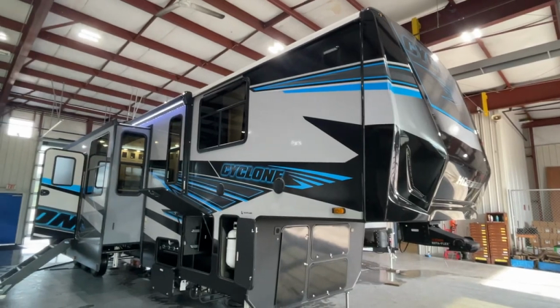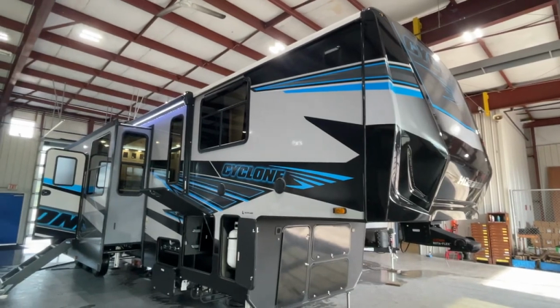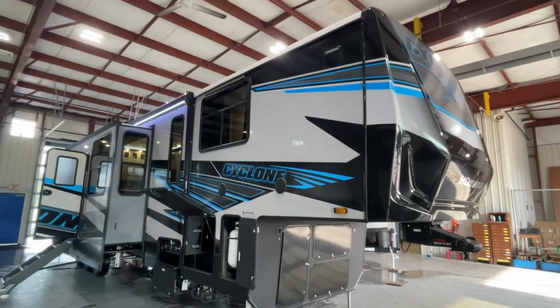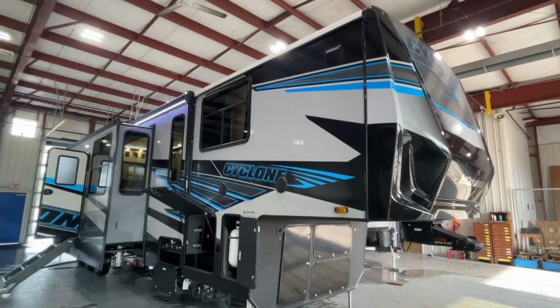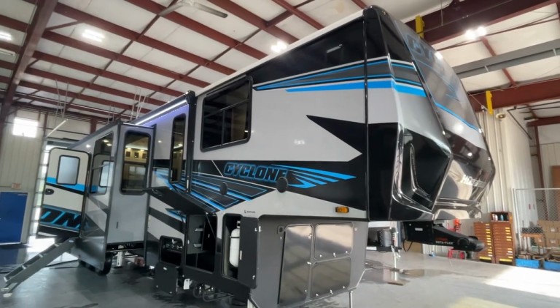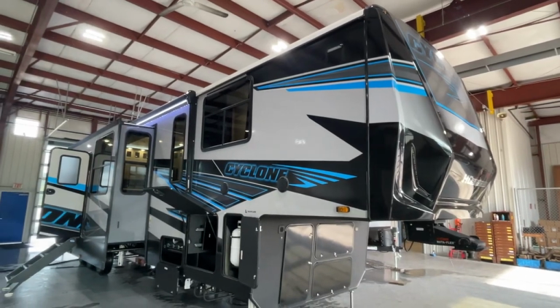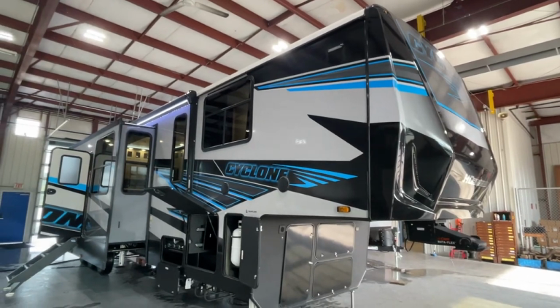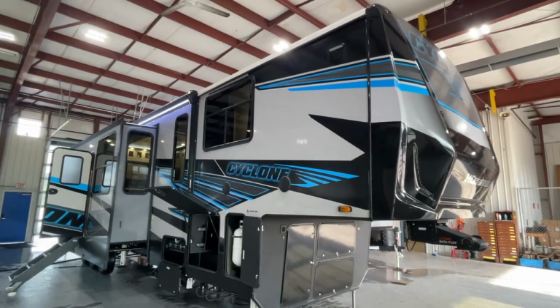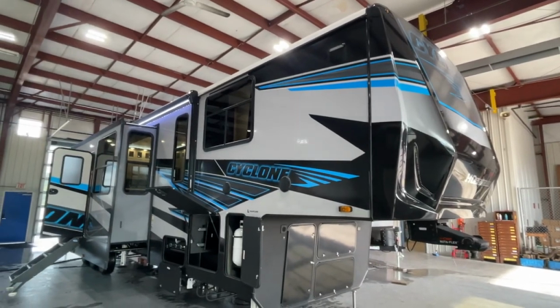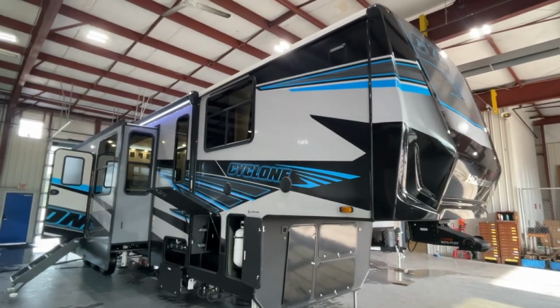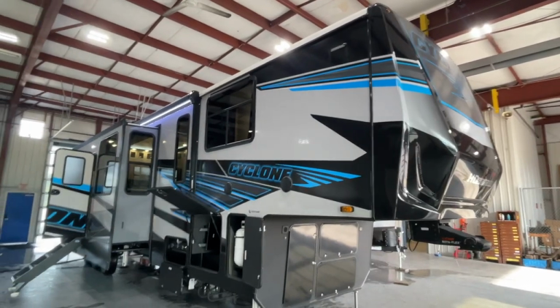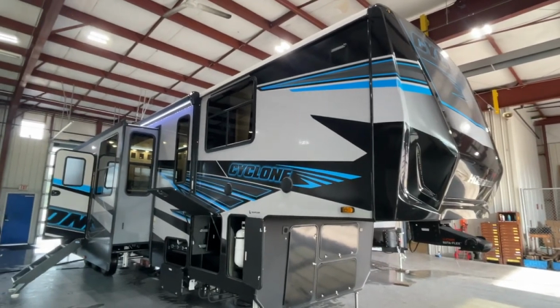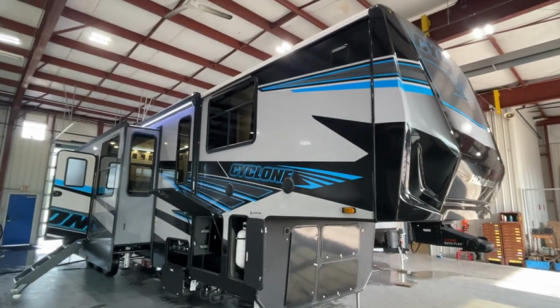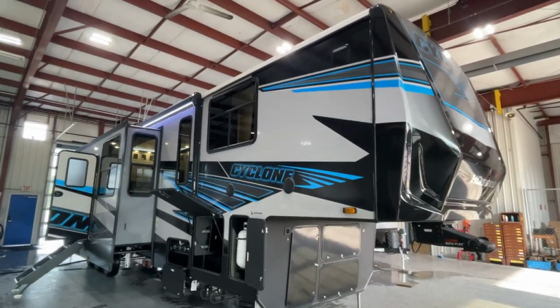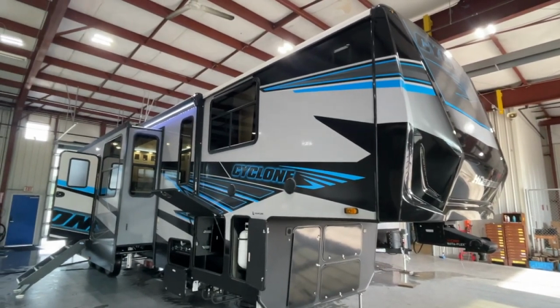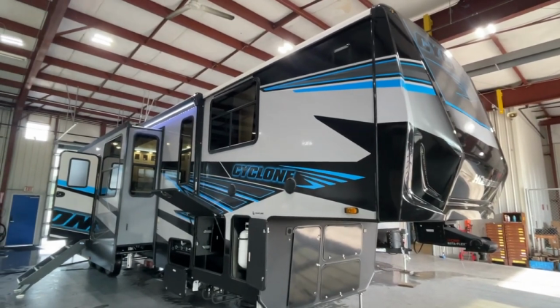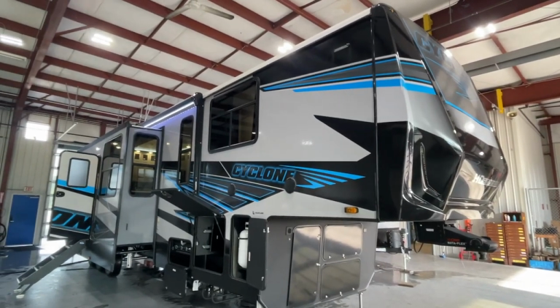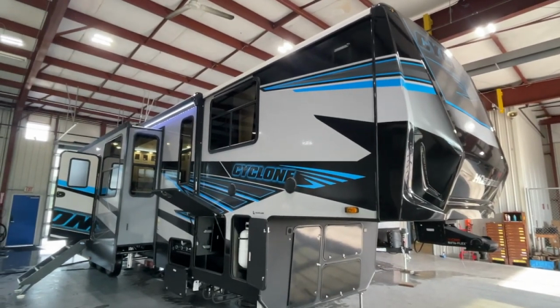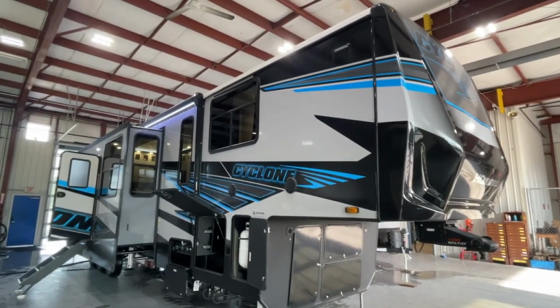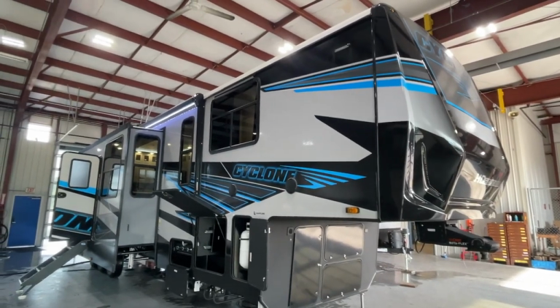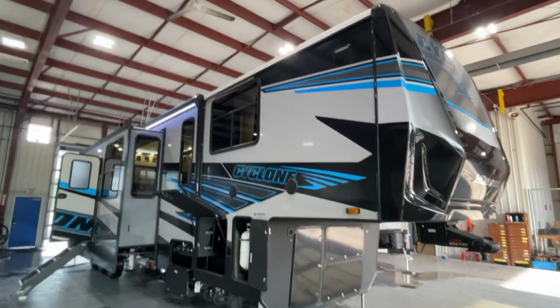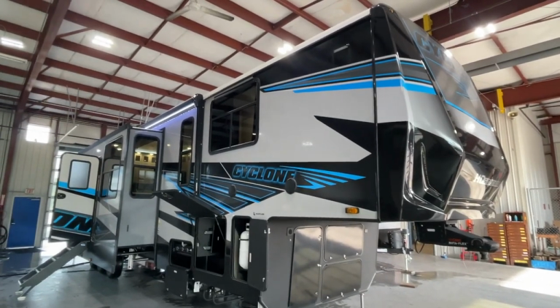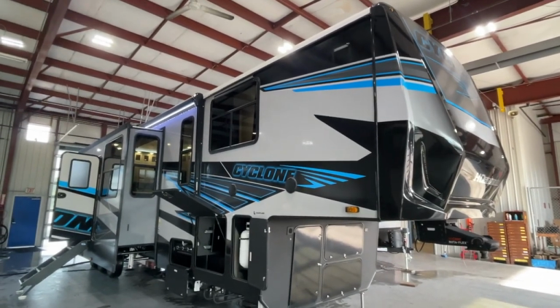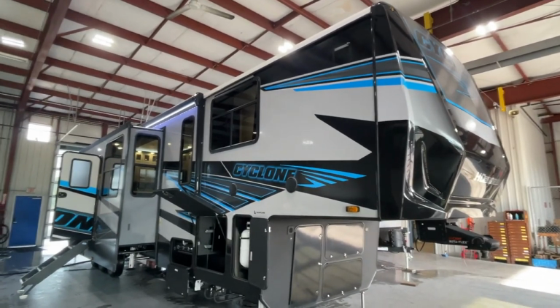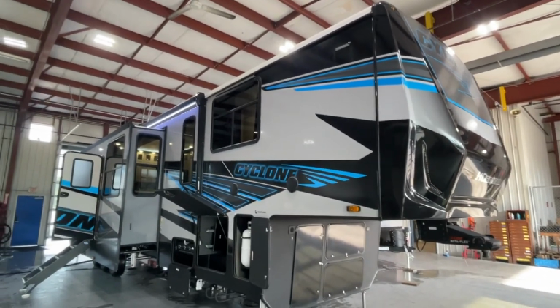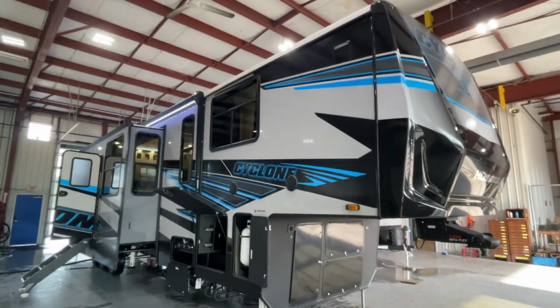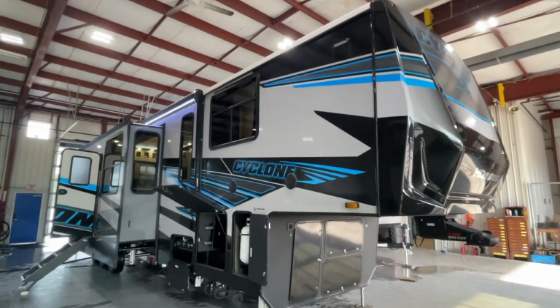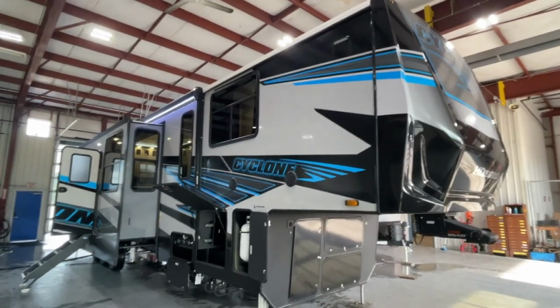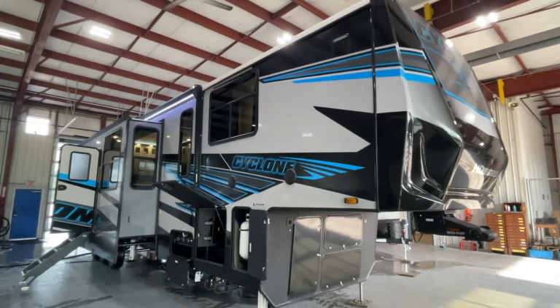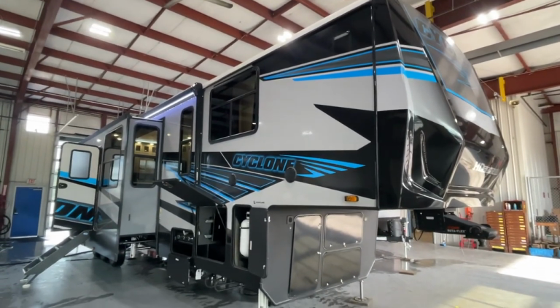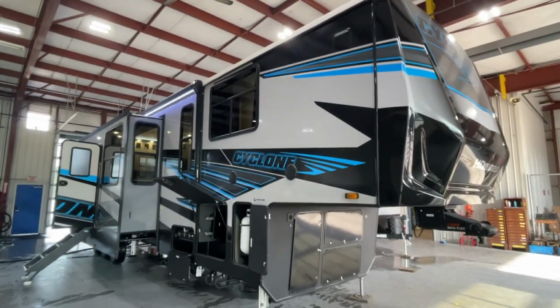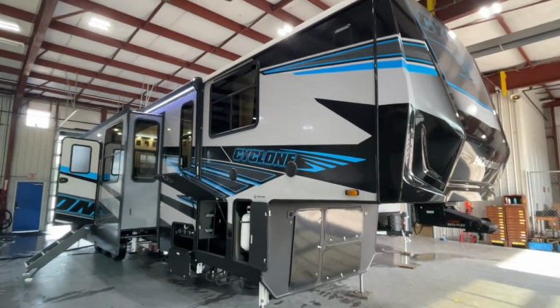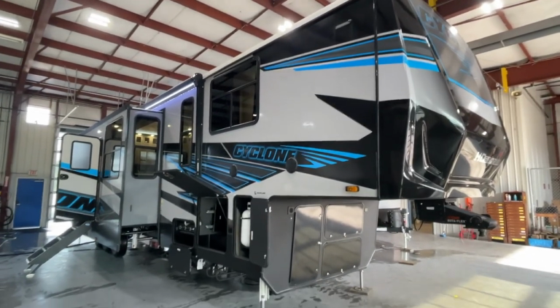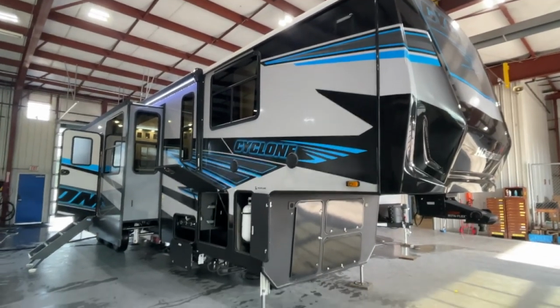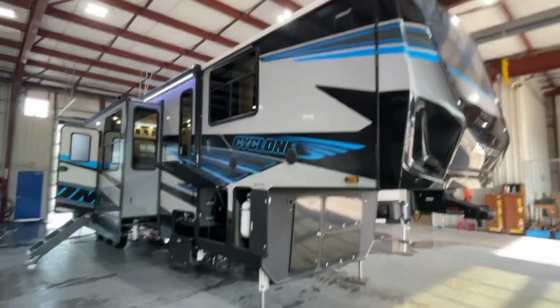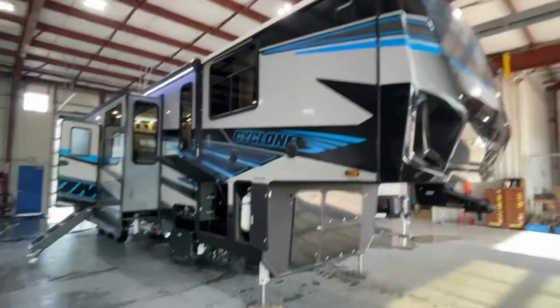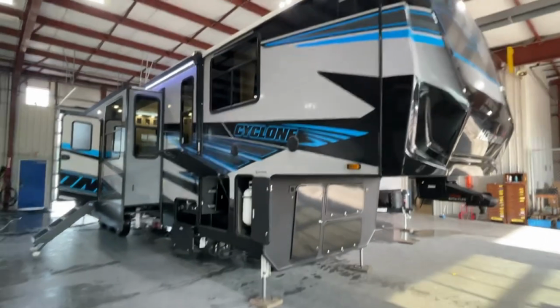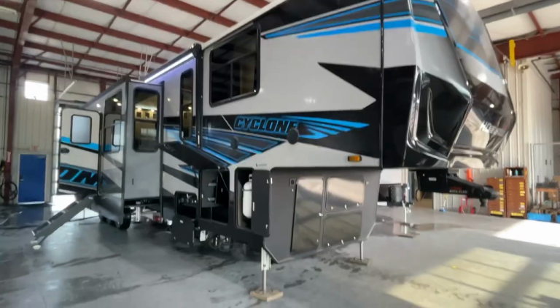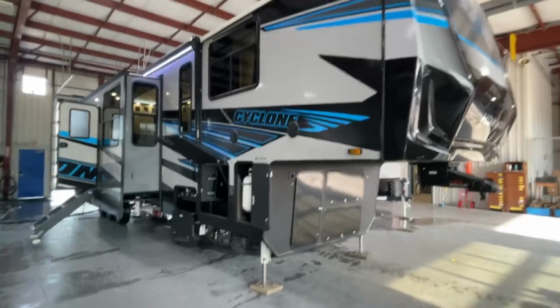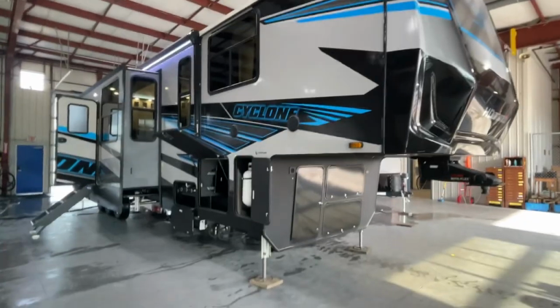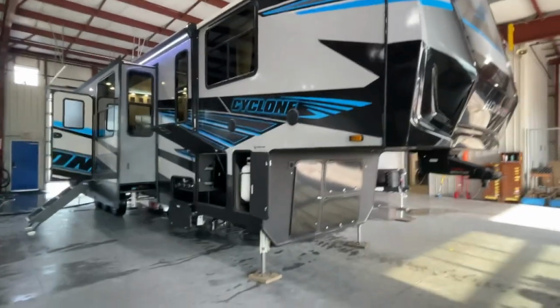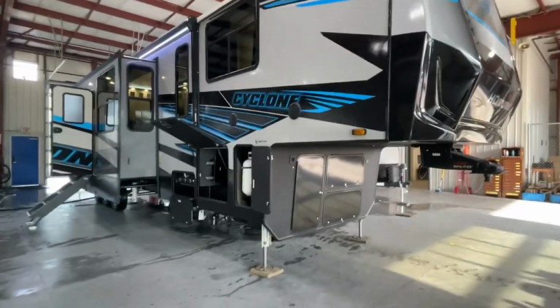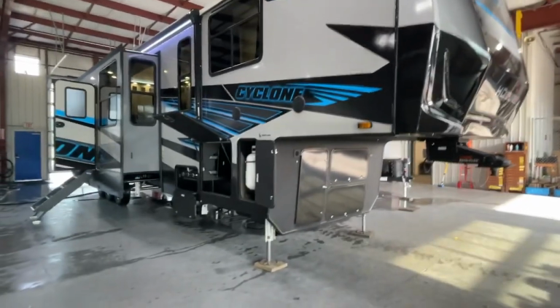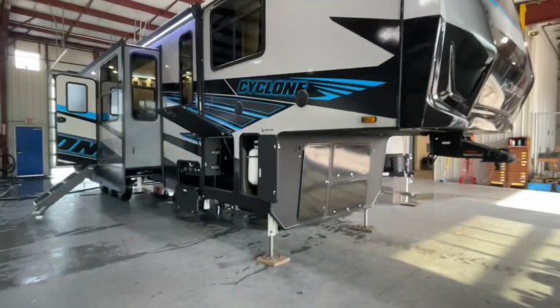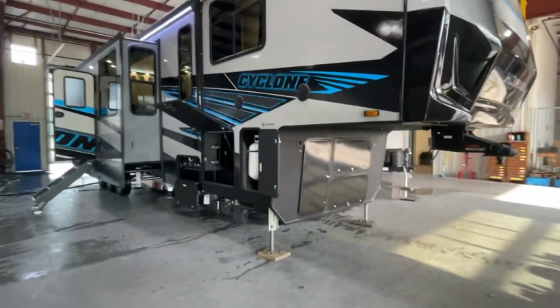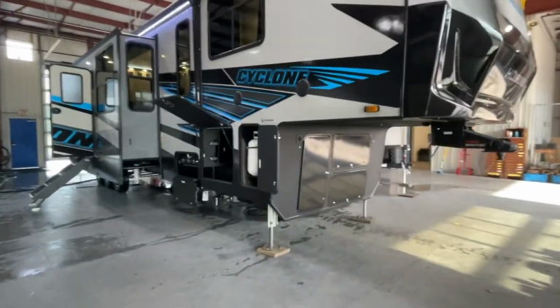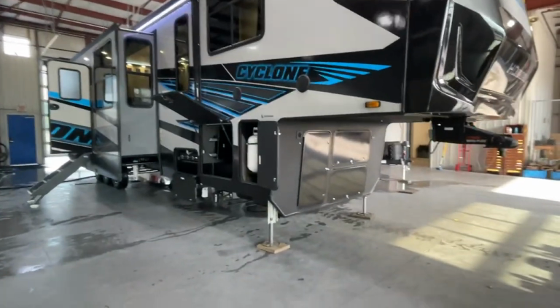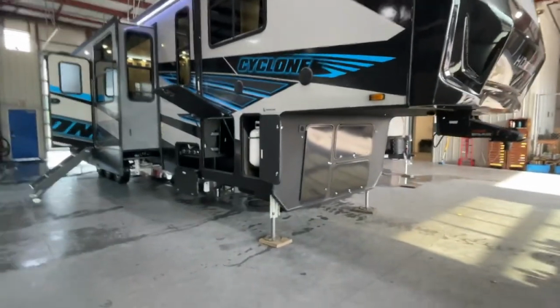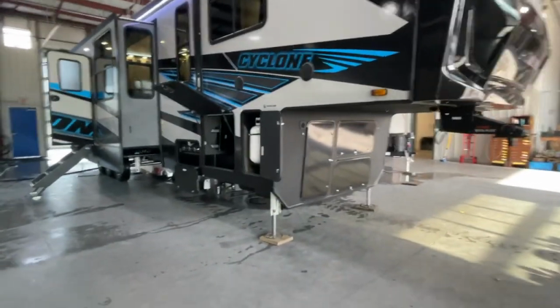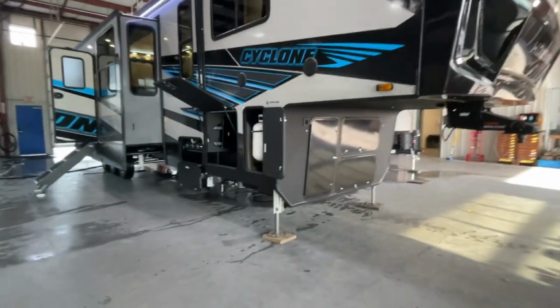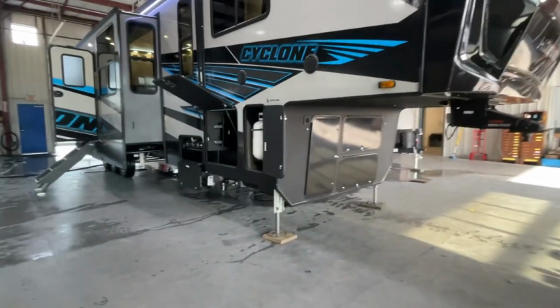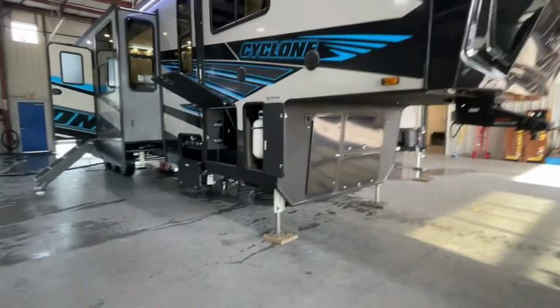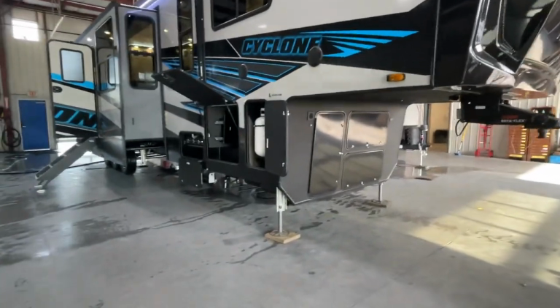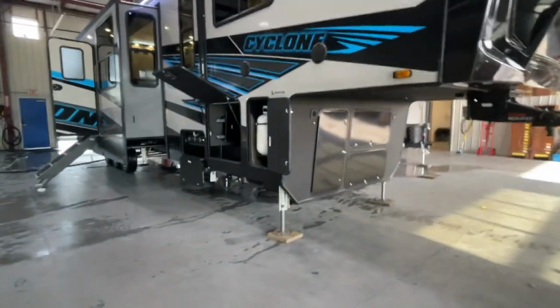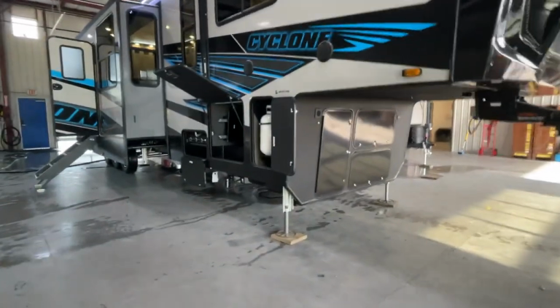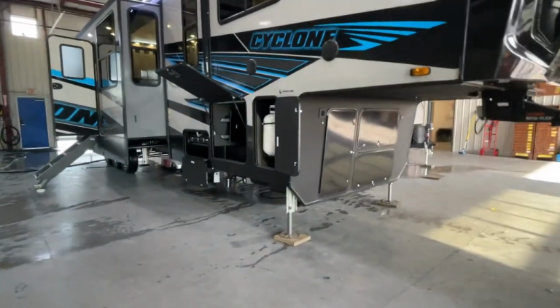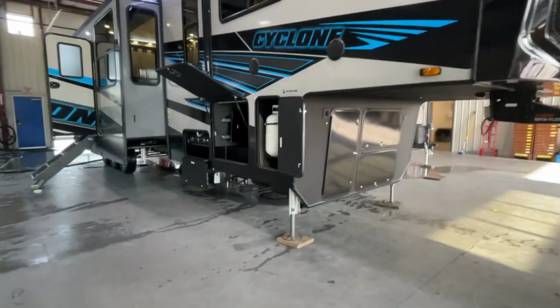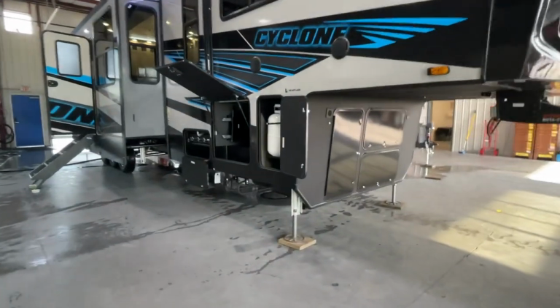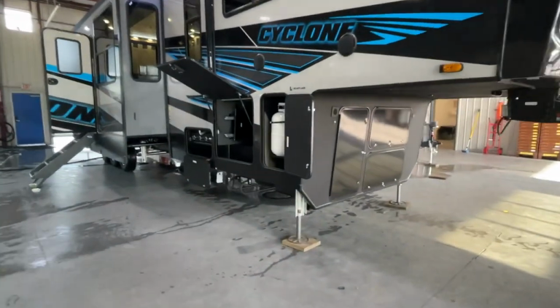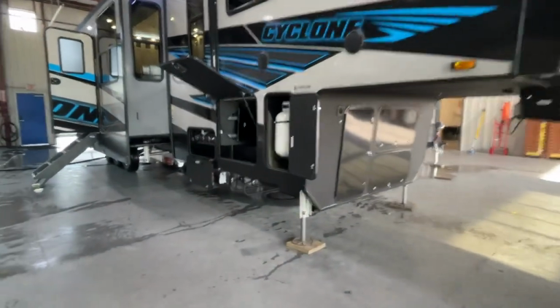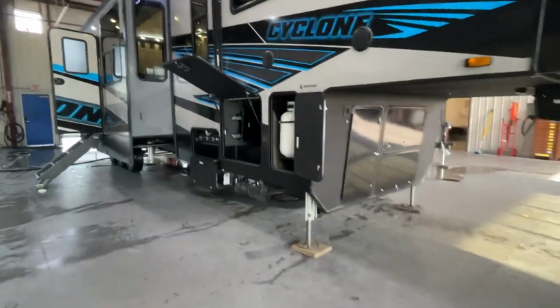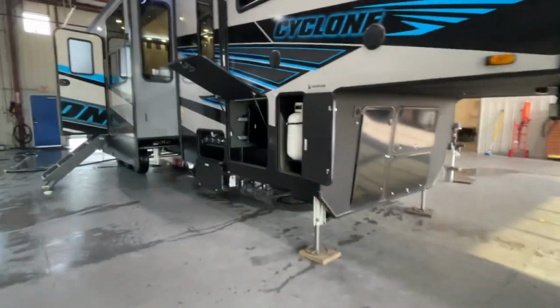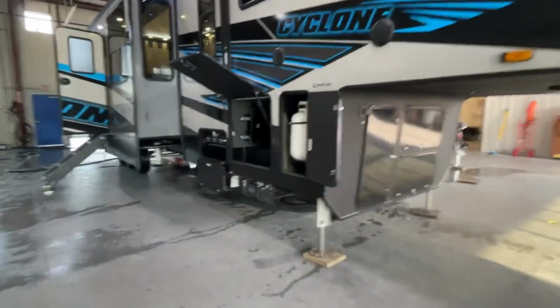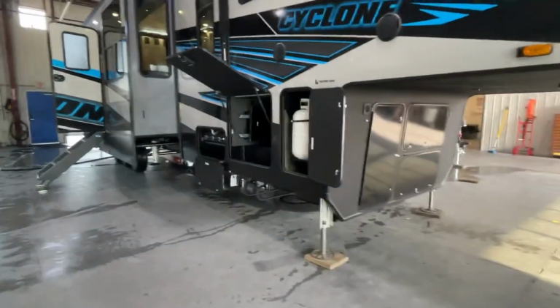Congratulations Mr. and Mrs. Chapman. This is John from Lakeshore VCenter. I'm going to be walking around today showing you some of the basics on your new Cyclone toy hauler.